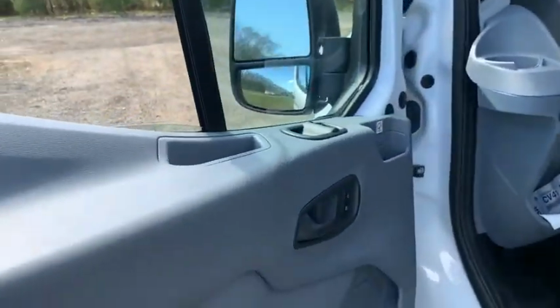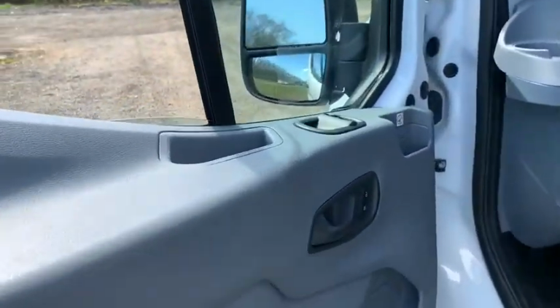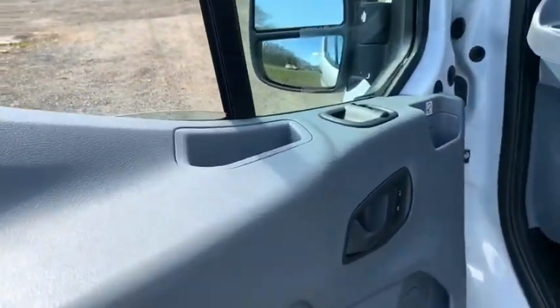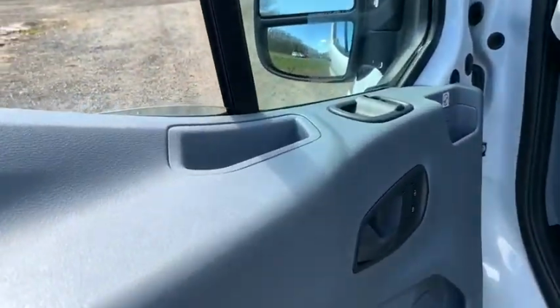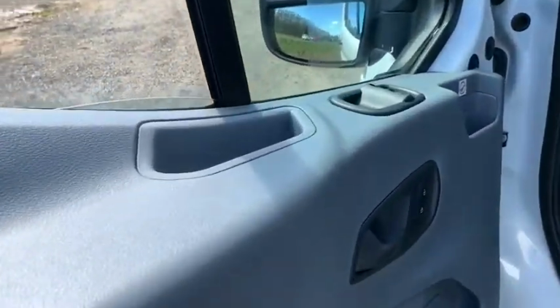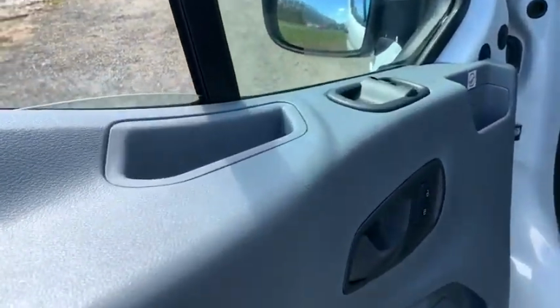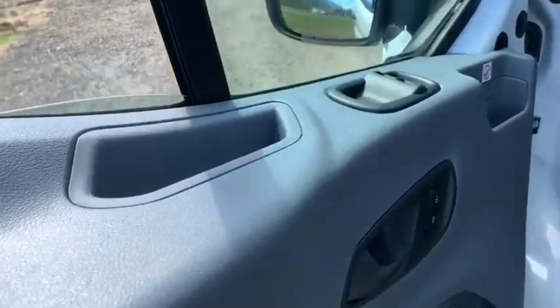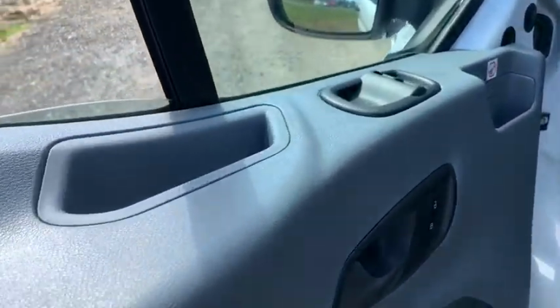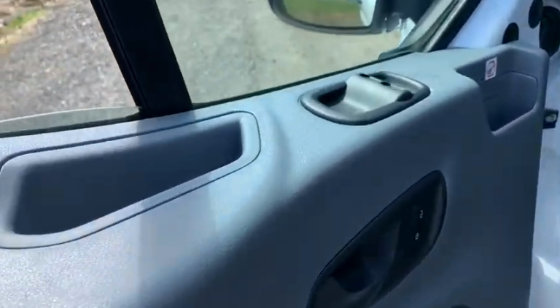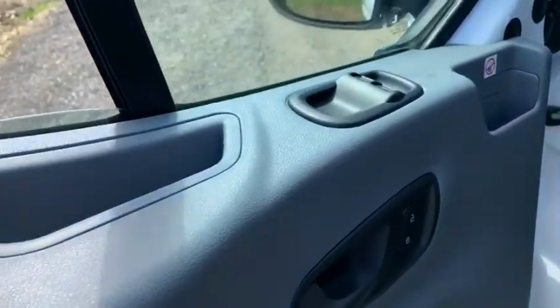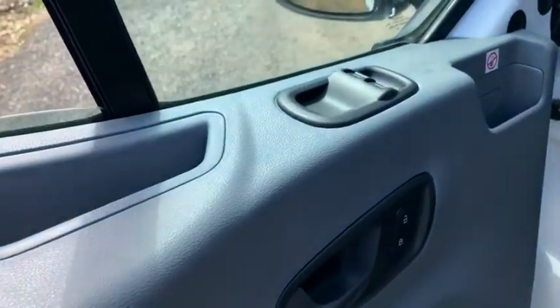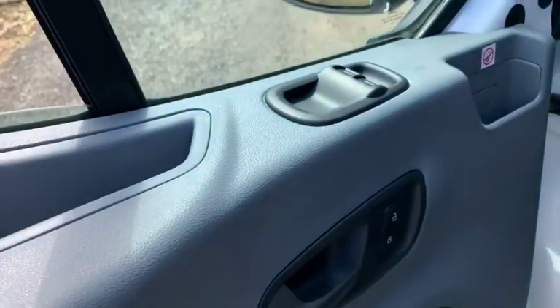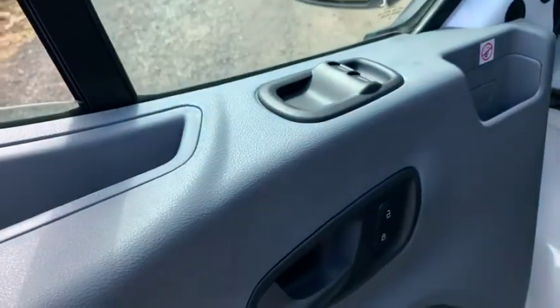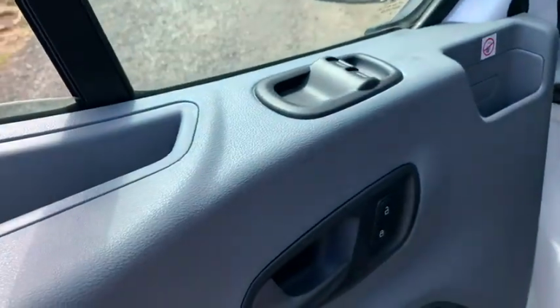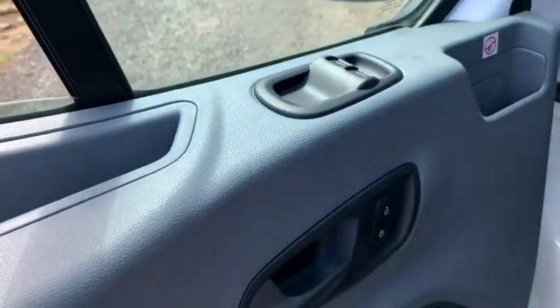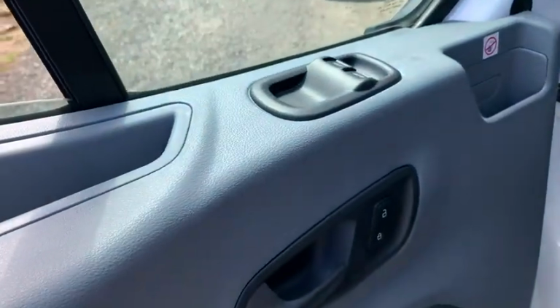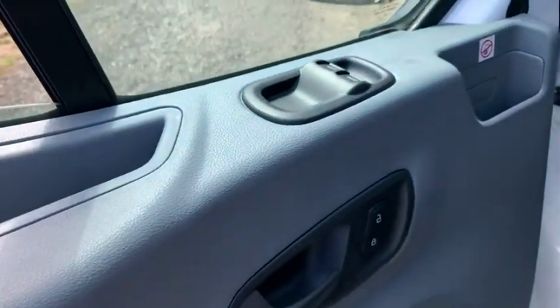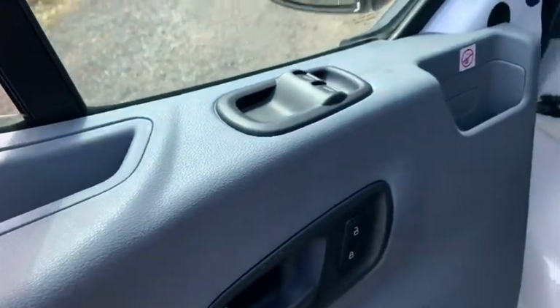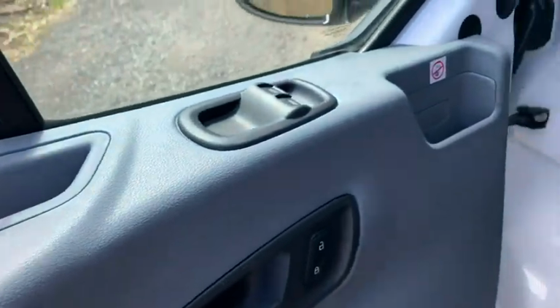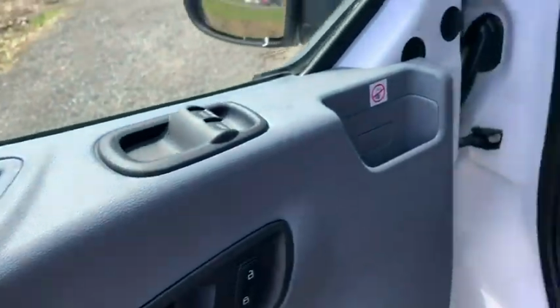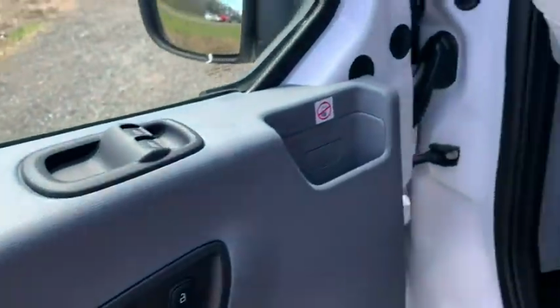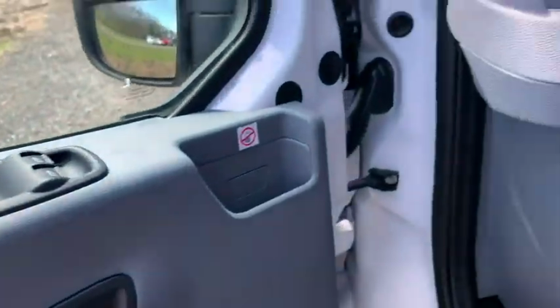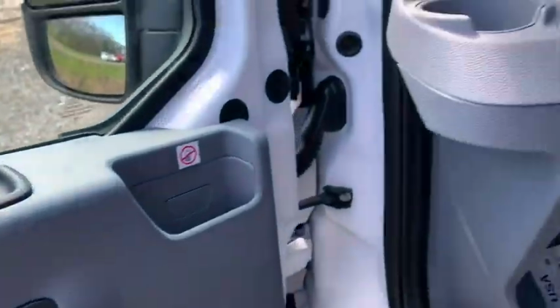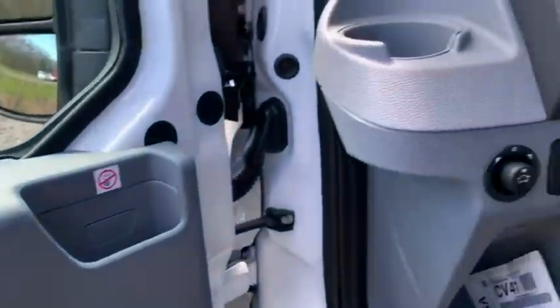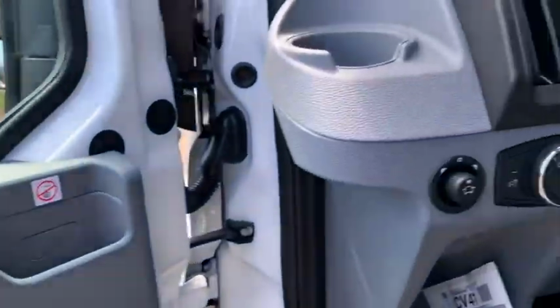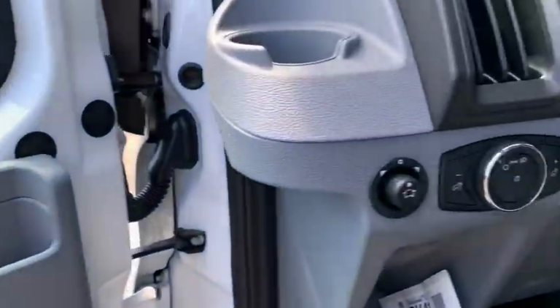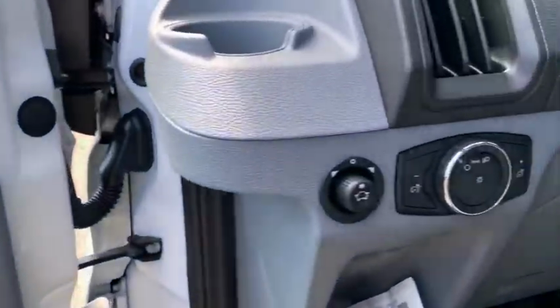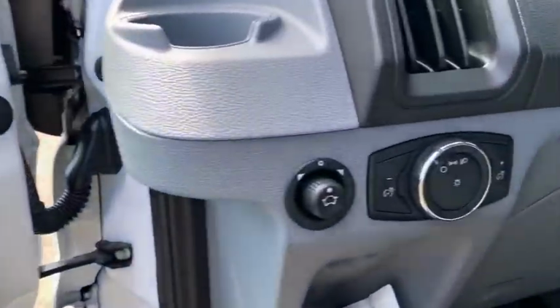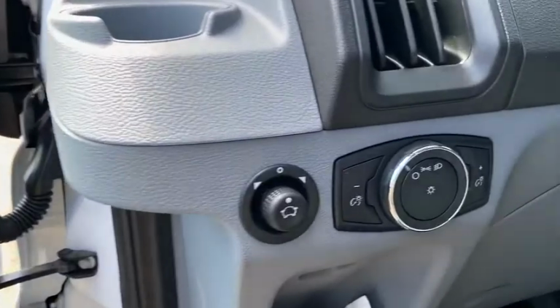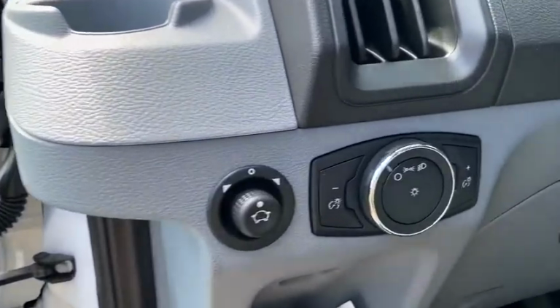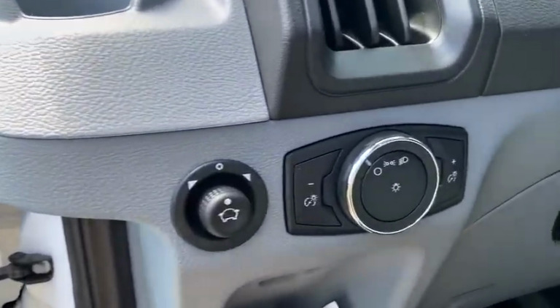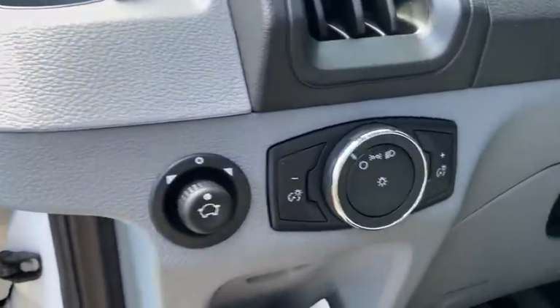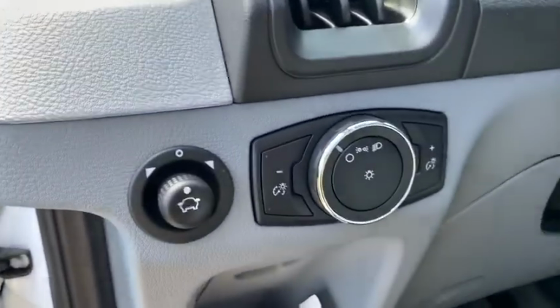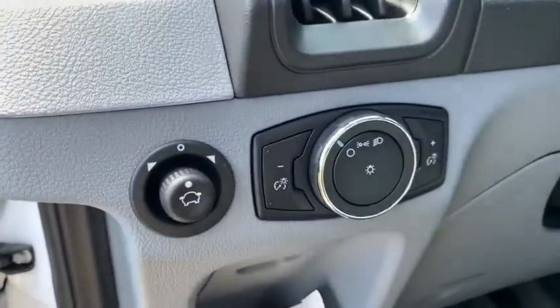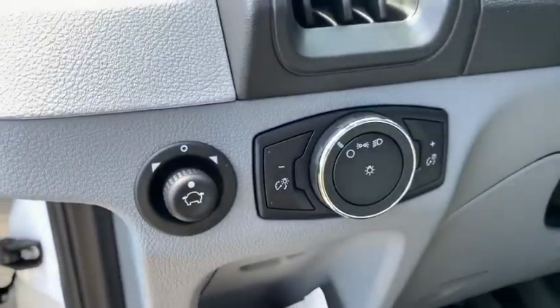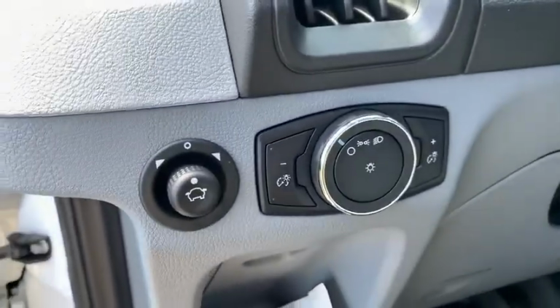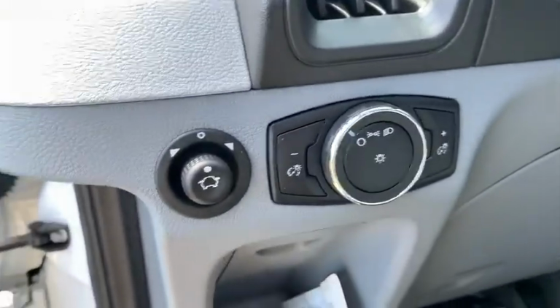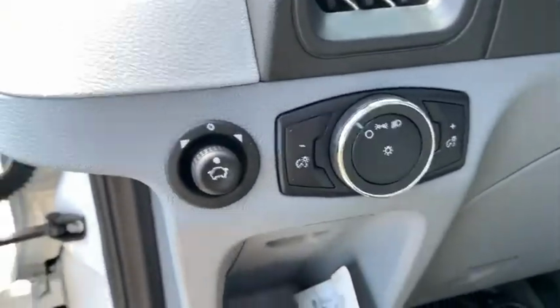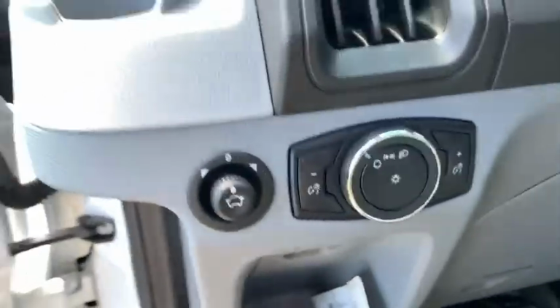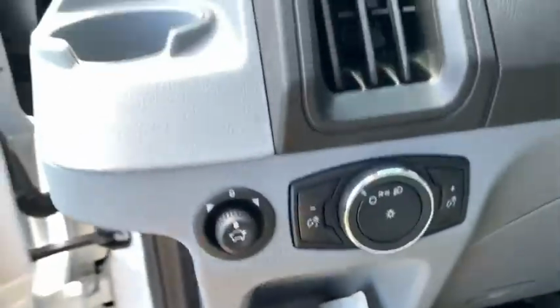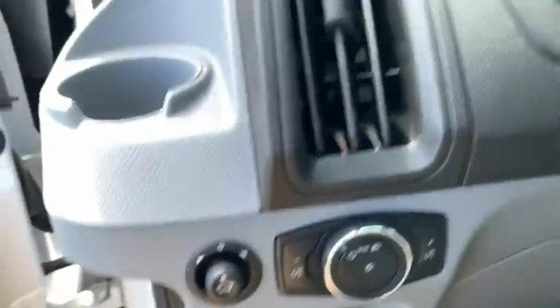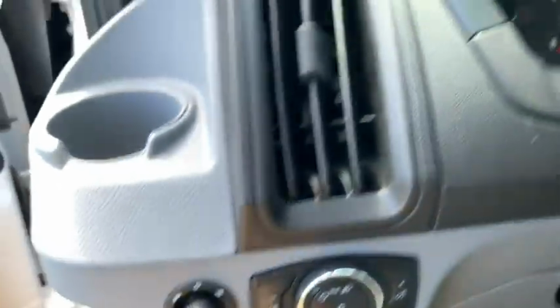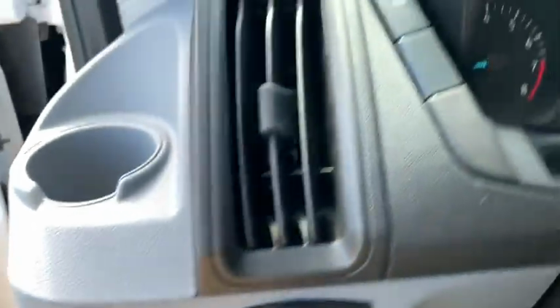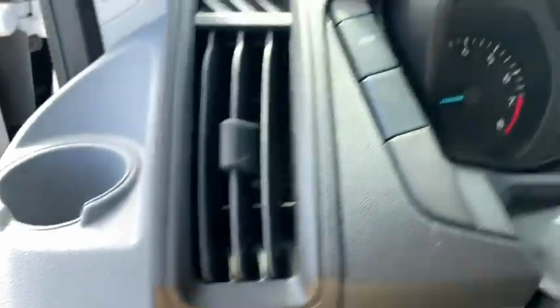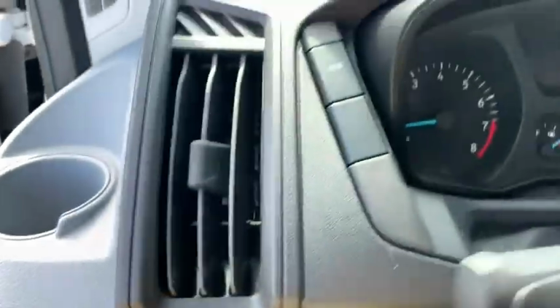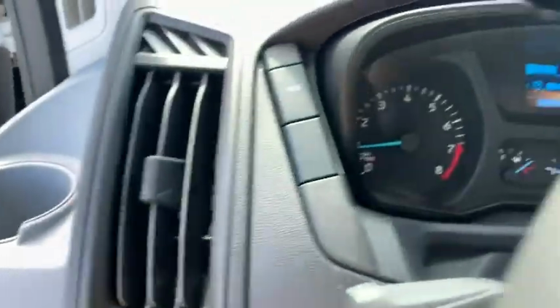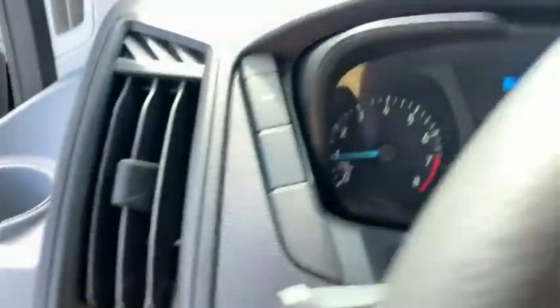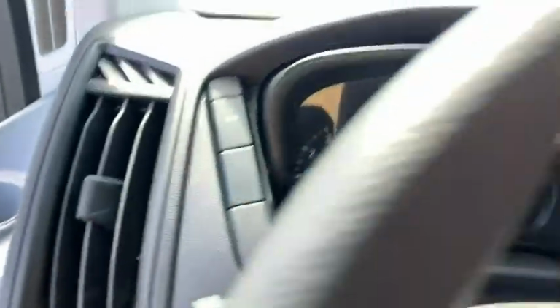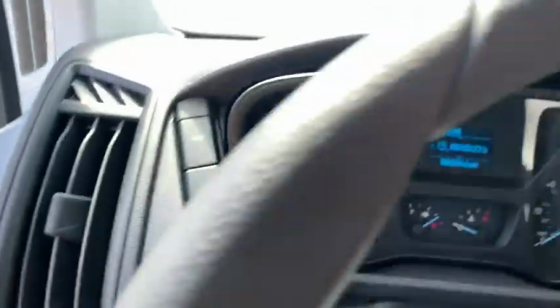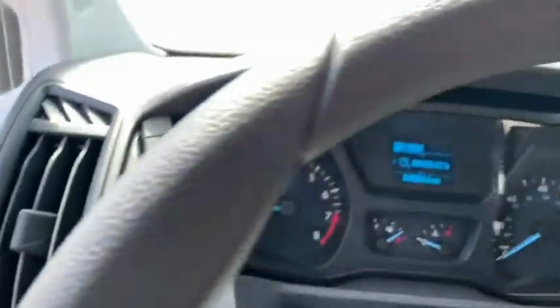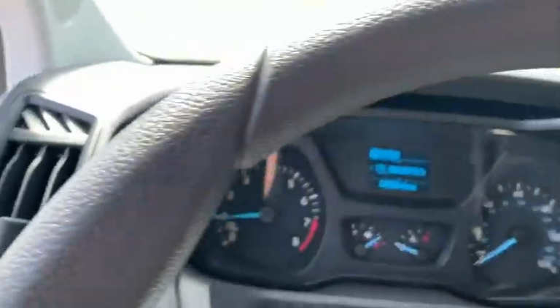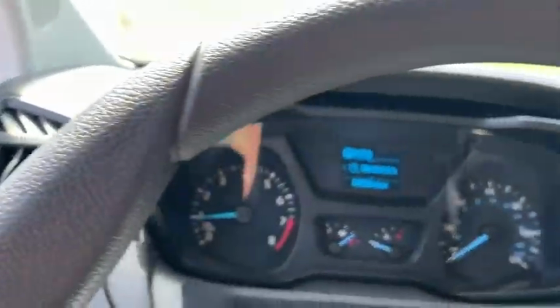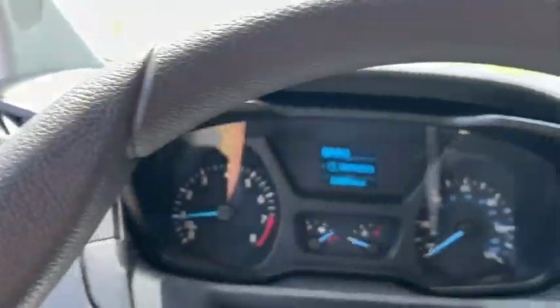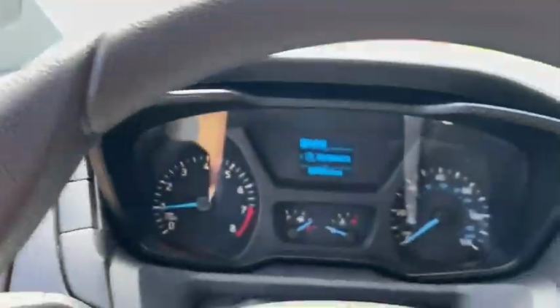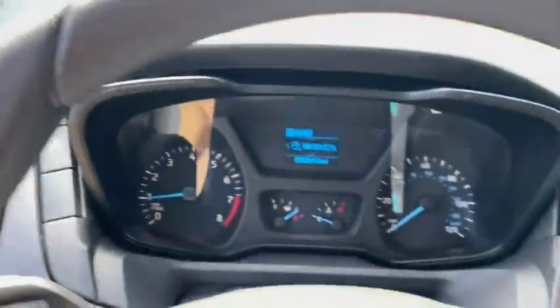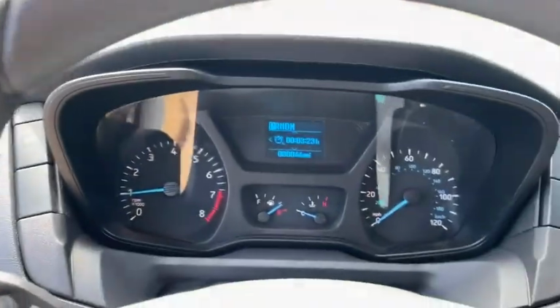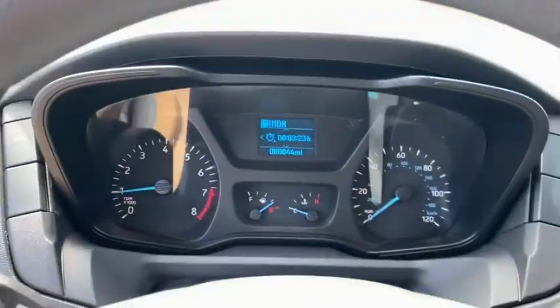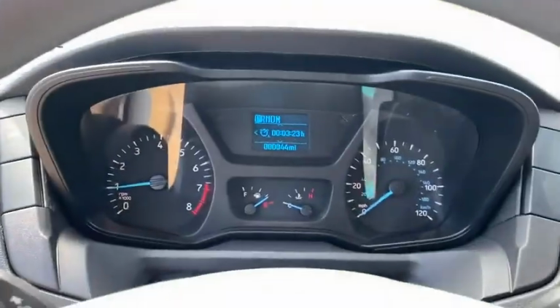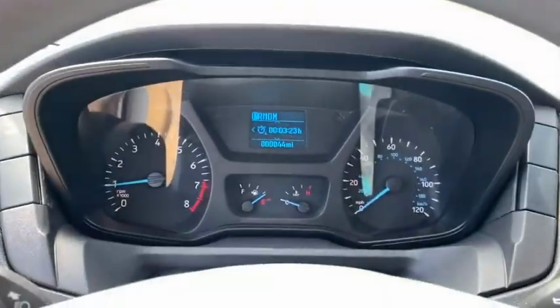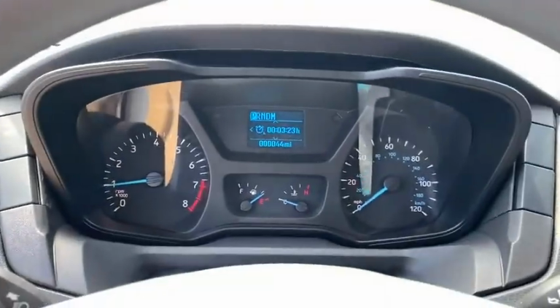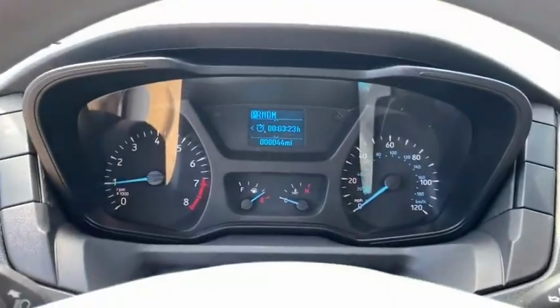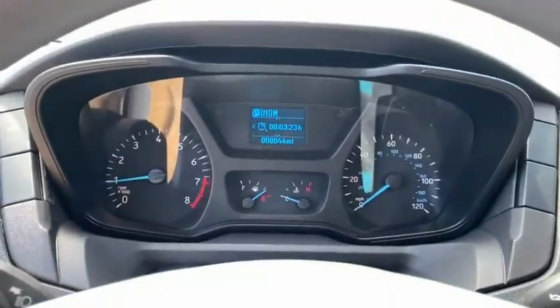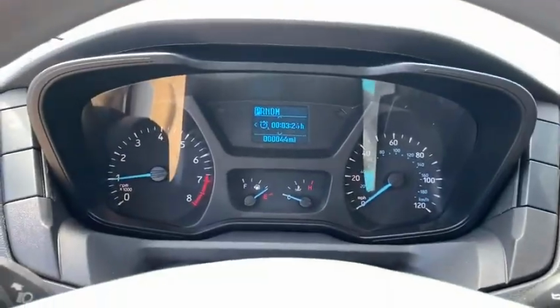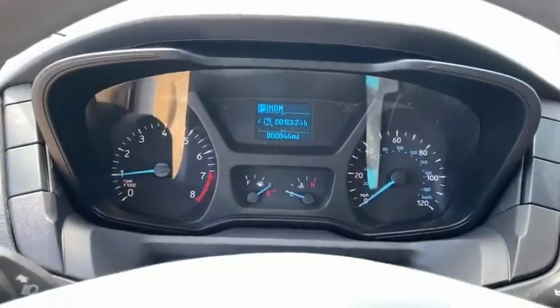Power windows, remote keyless entry, panic alarm, overhead console, brake assist, tachometer, front reading lamp.